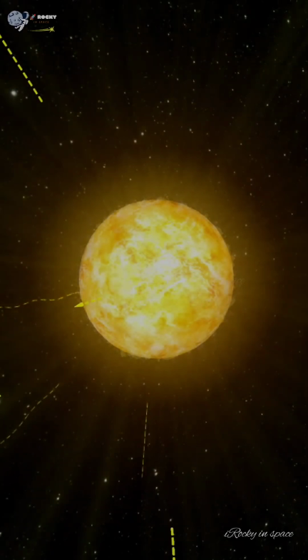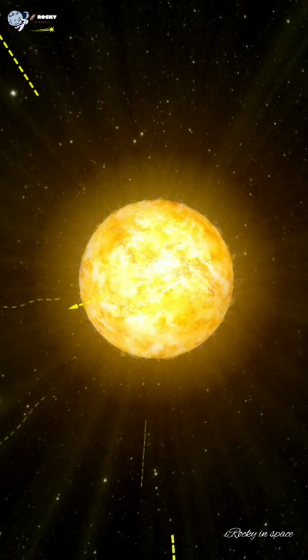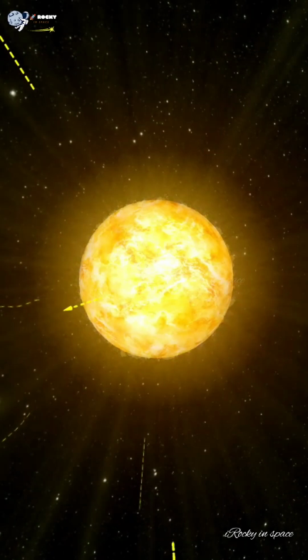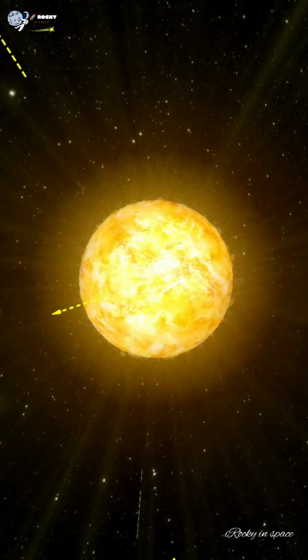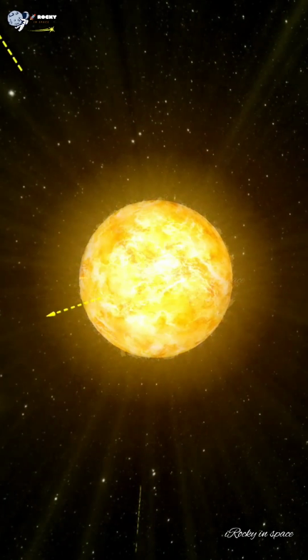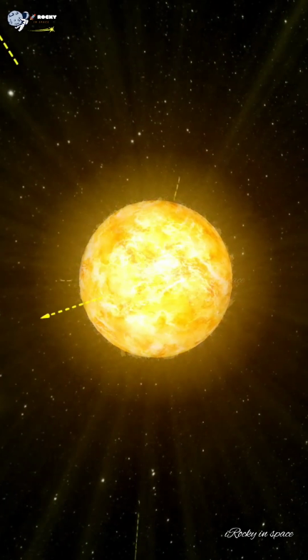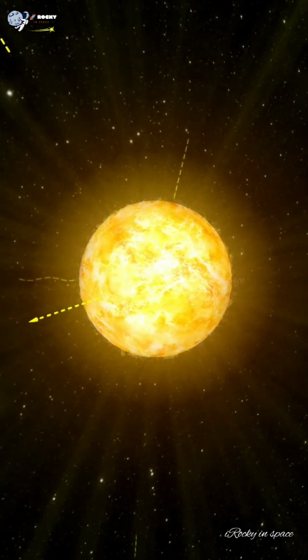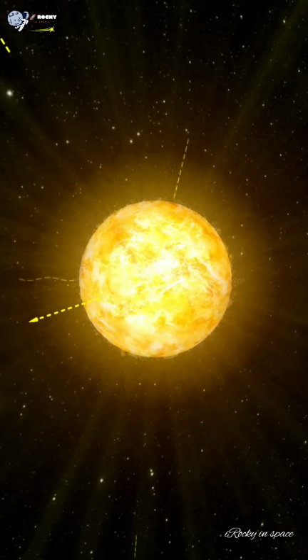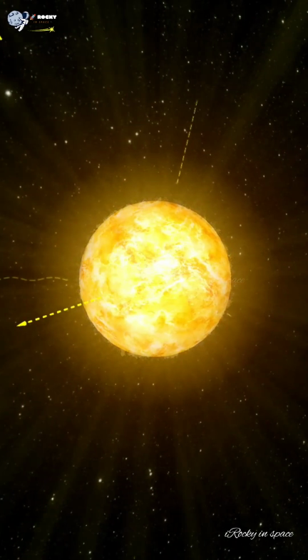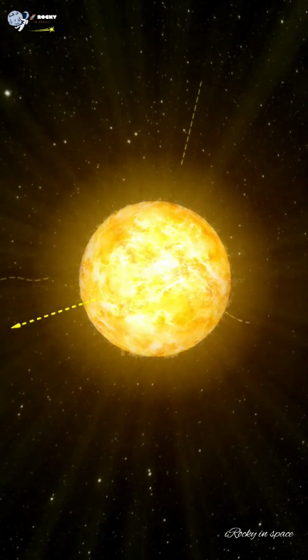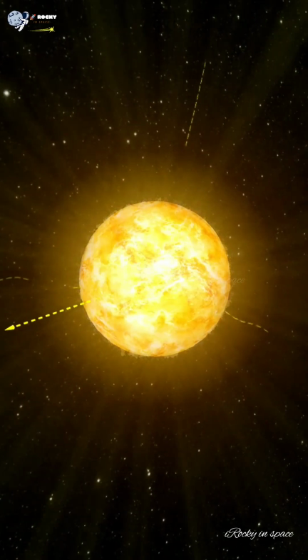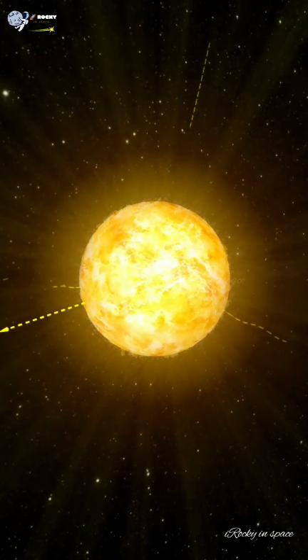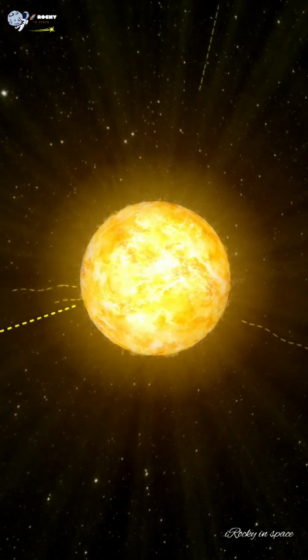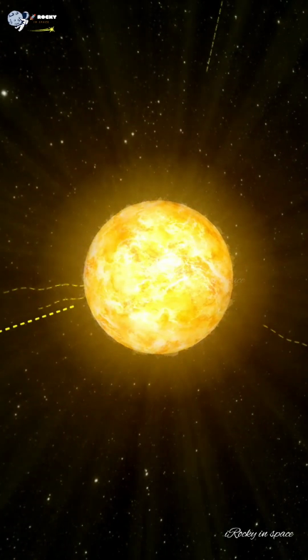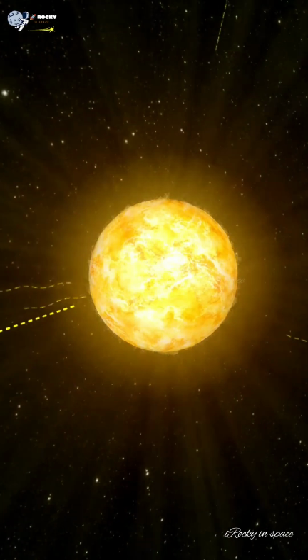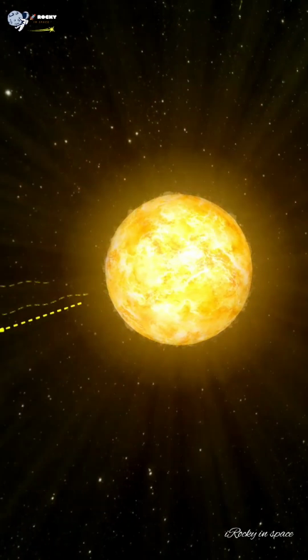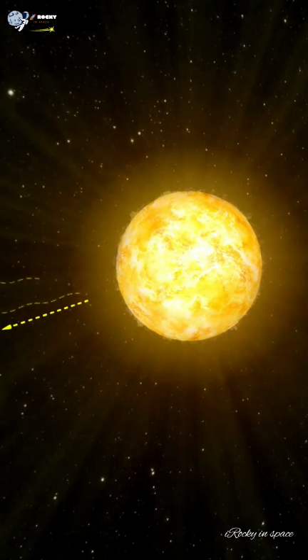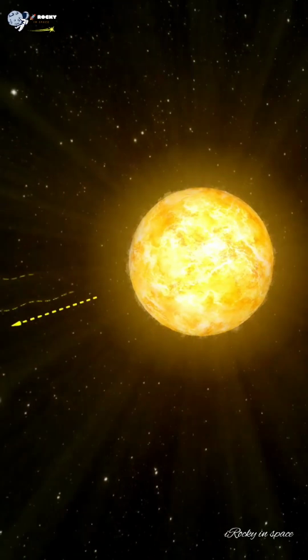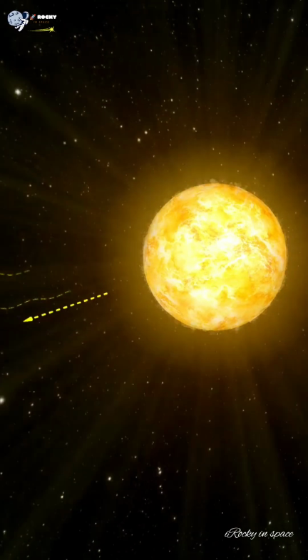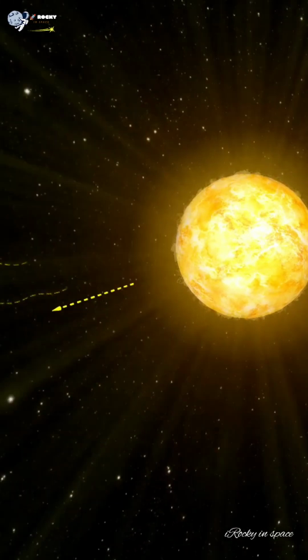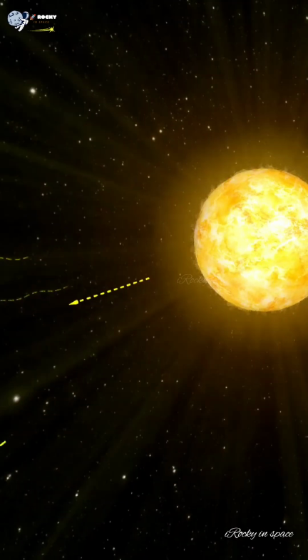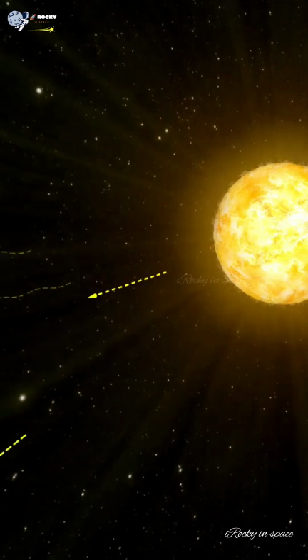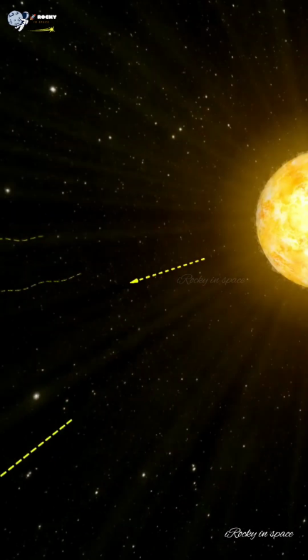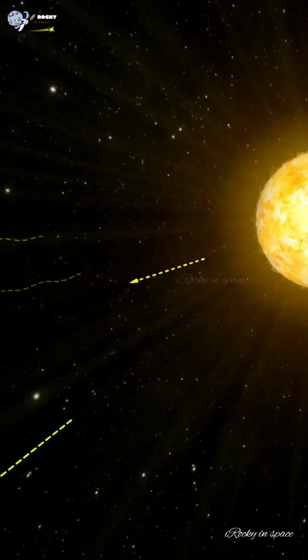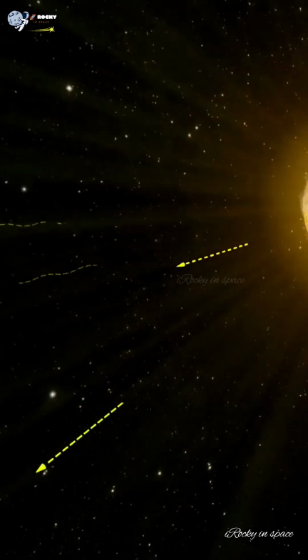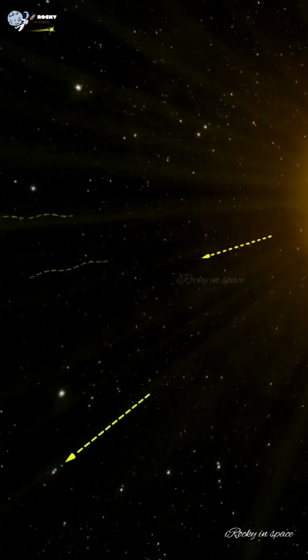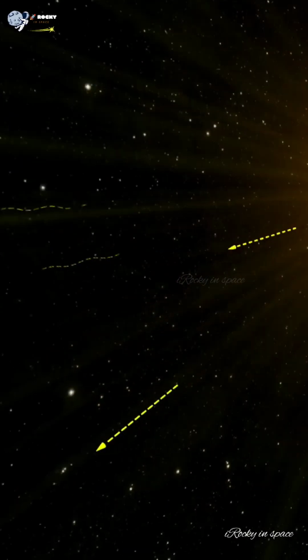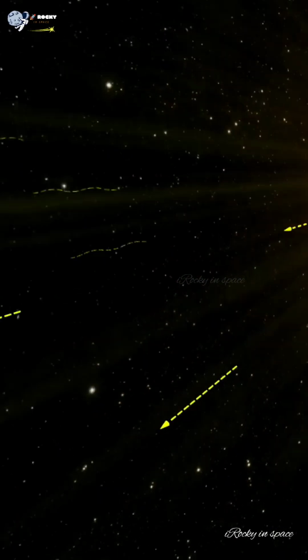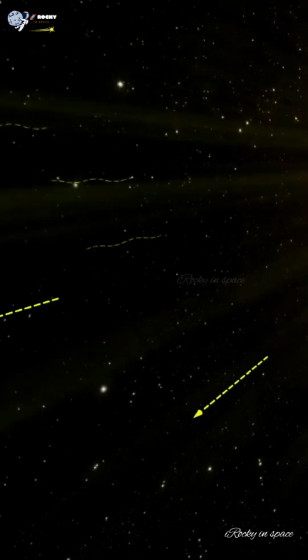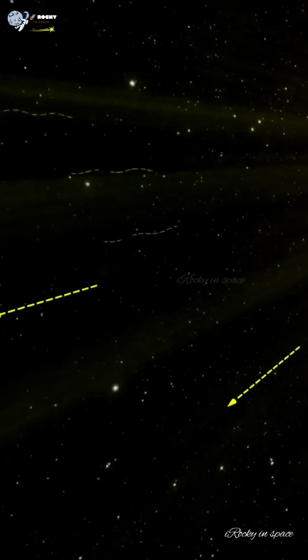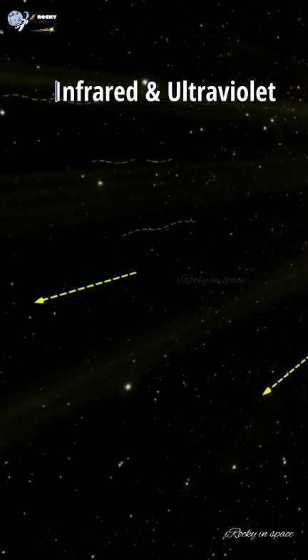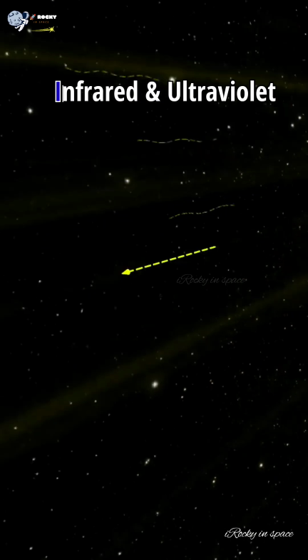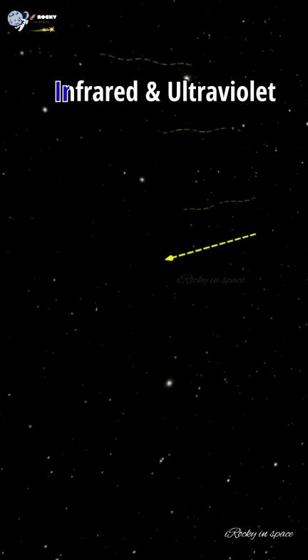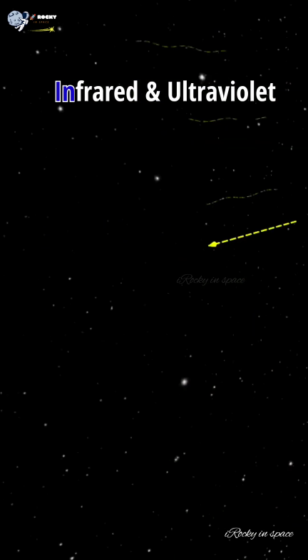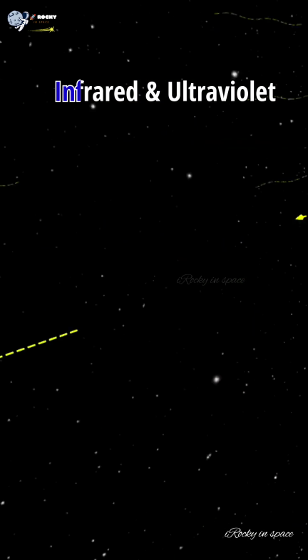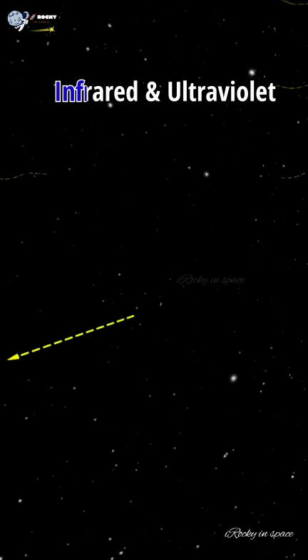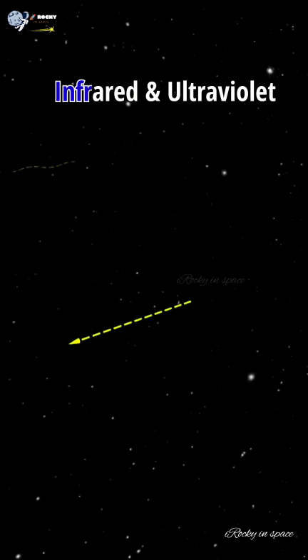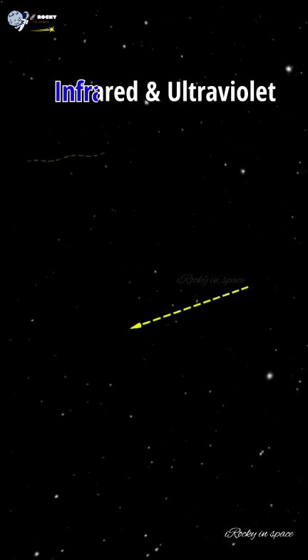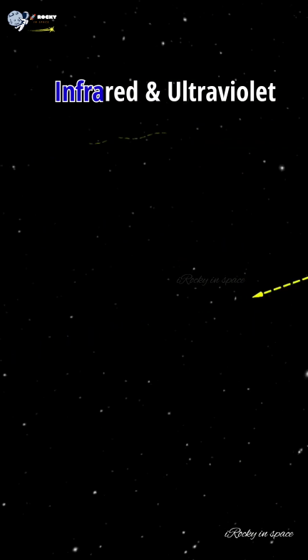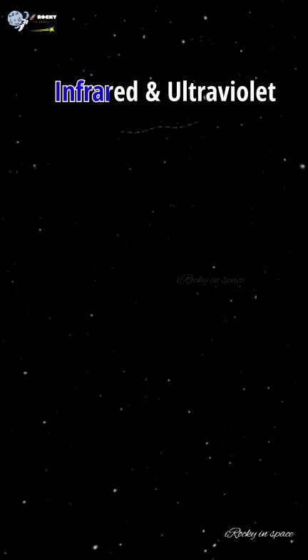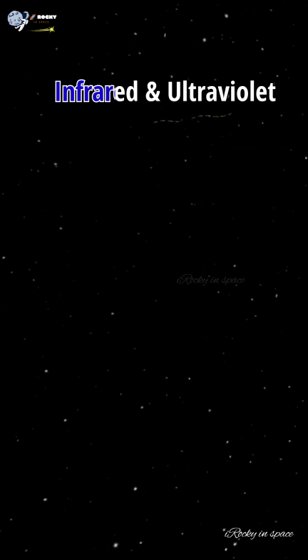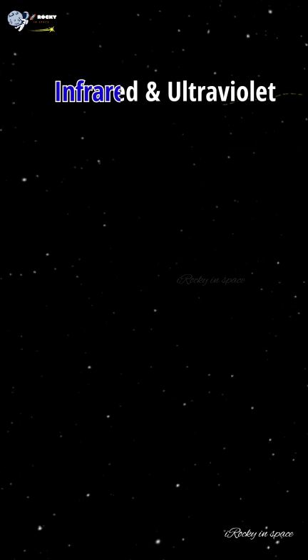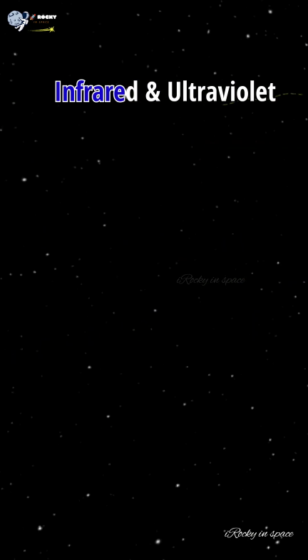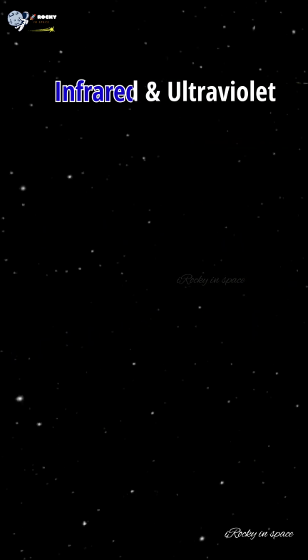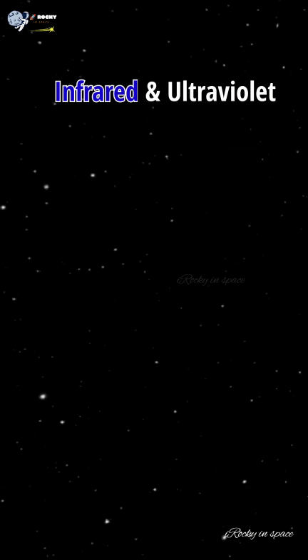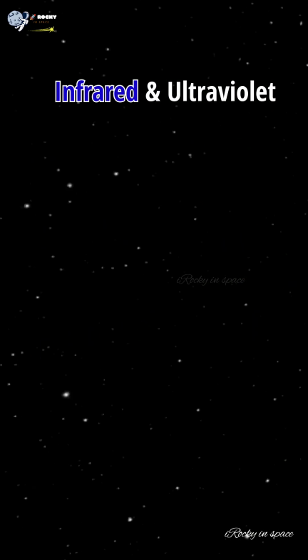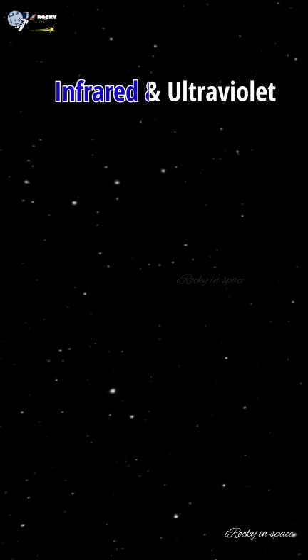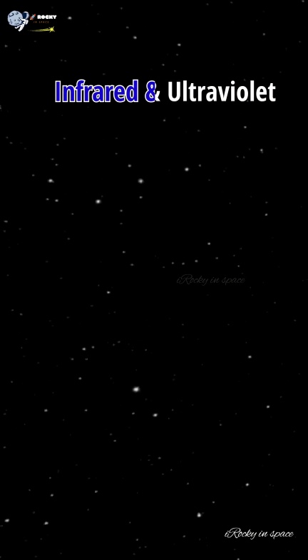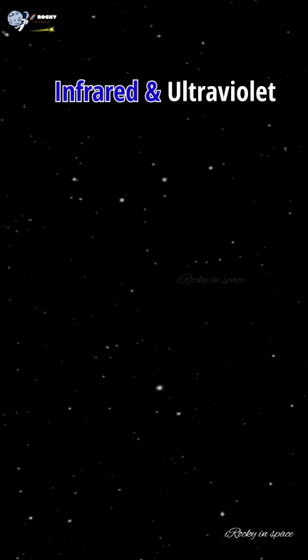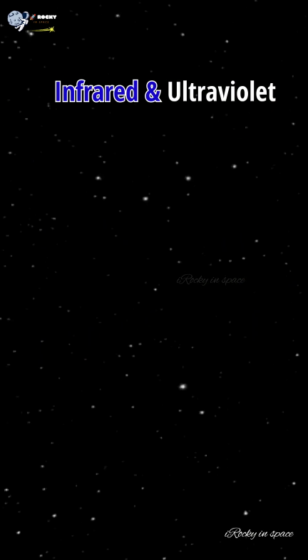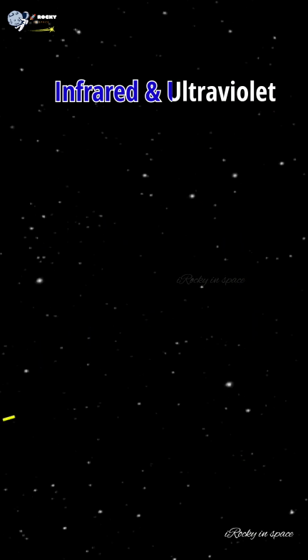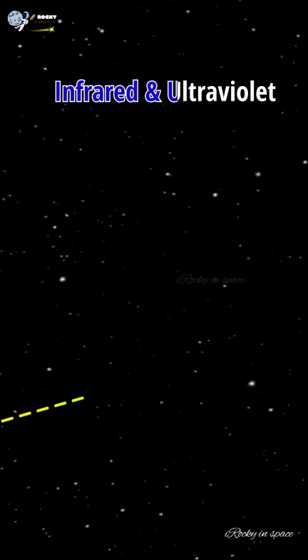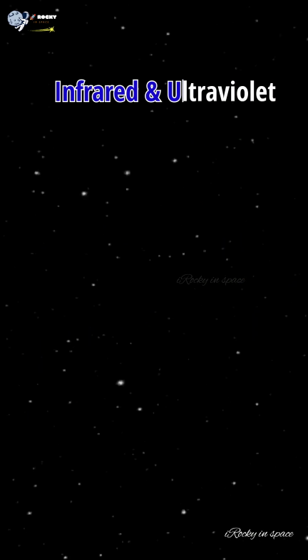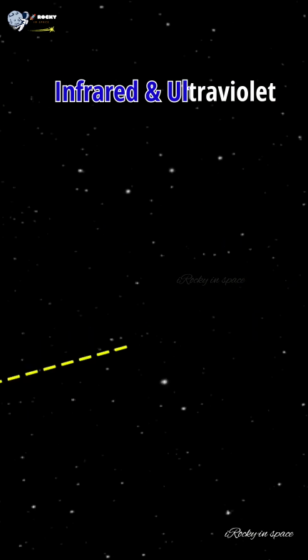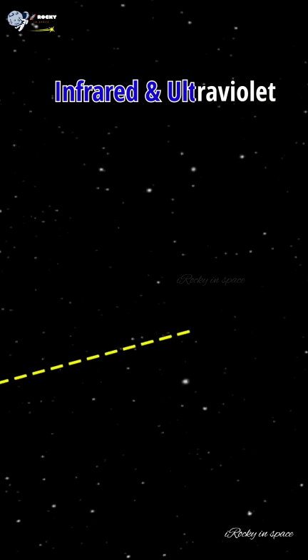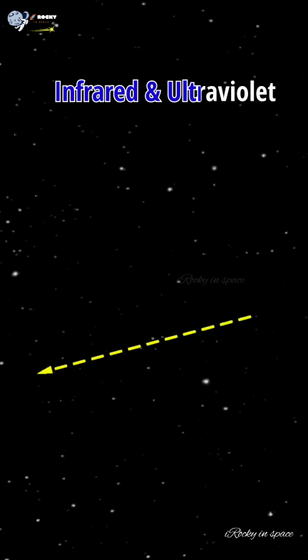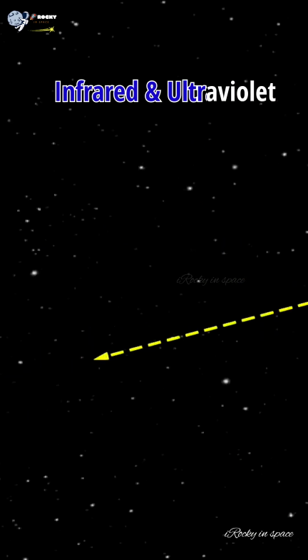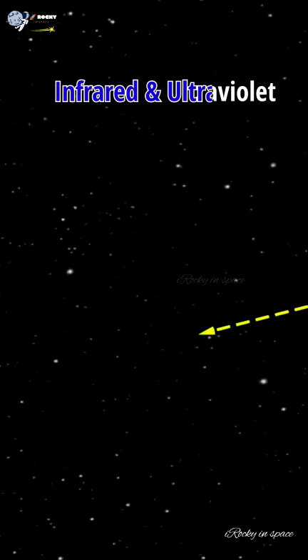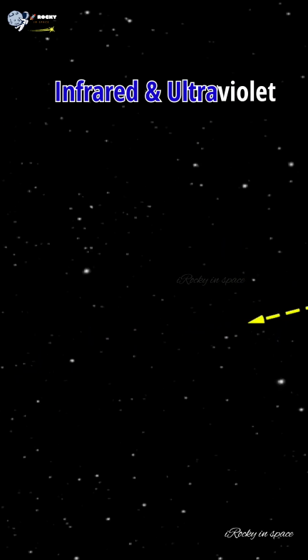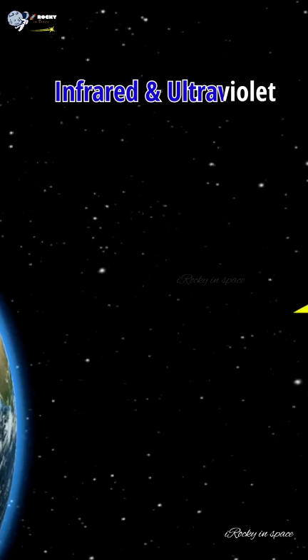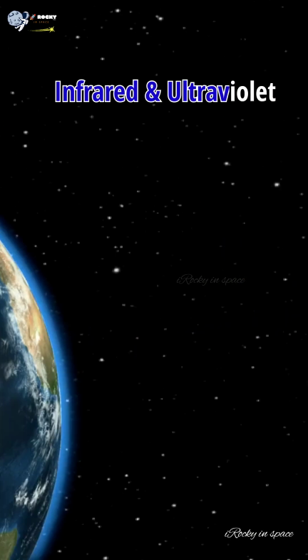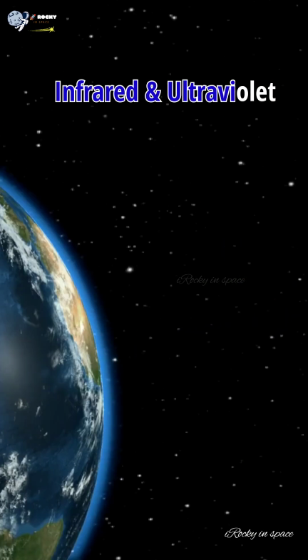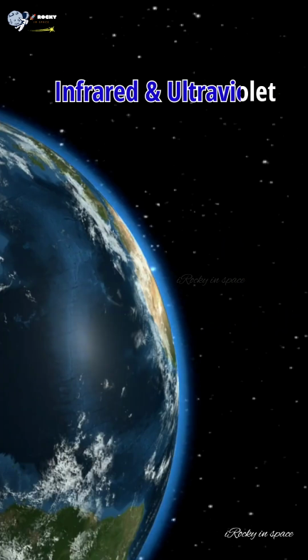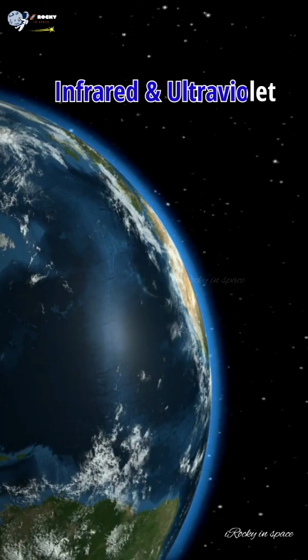Our sun not only emits visible light — along with them, infrared and ultraviolet radiations are emitted which are invisible to our naked eye.